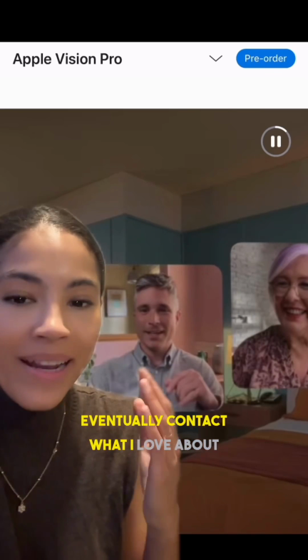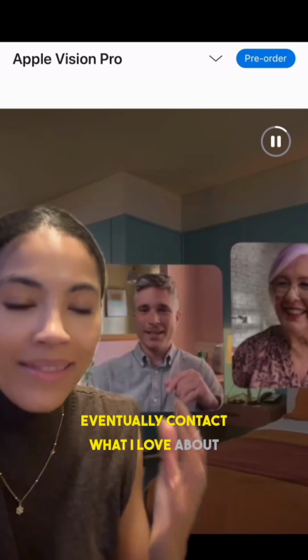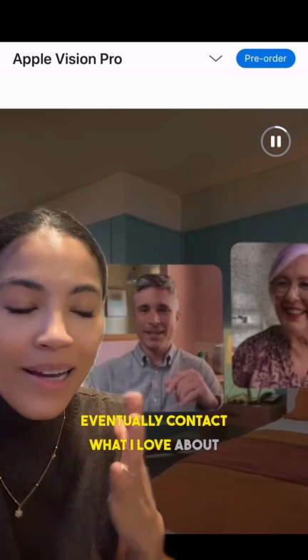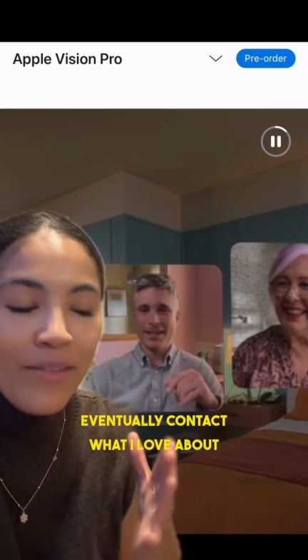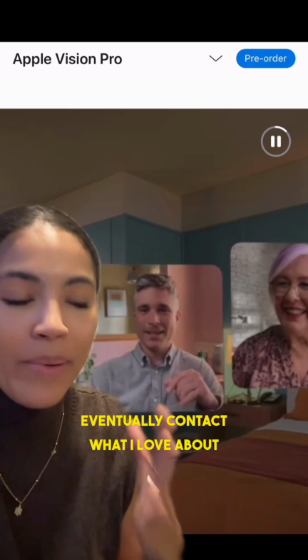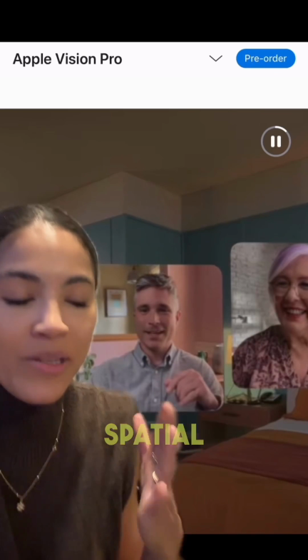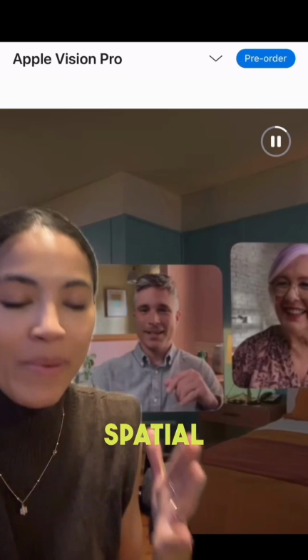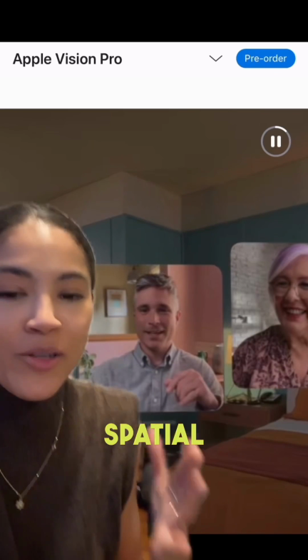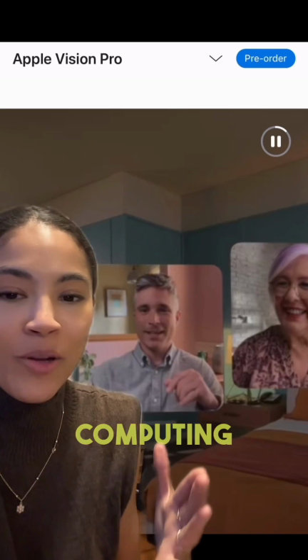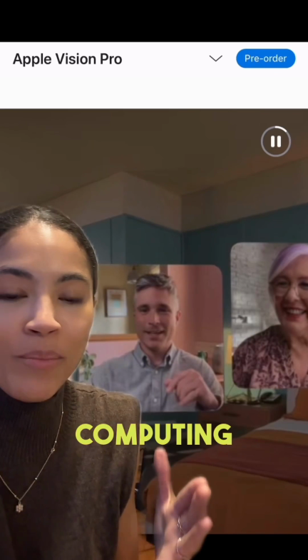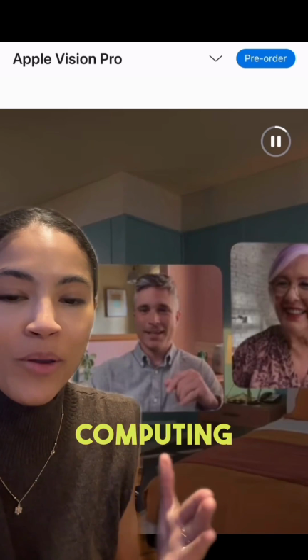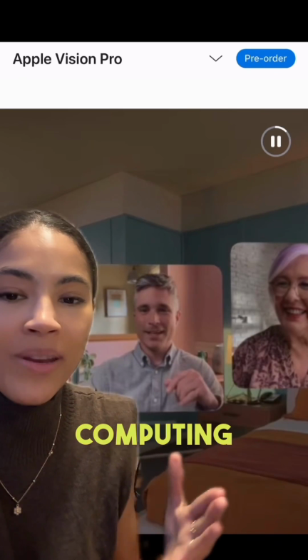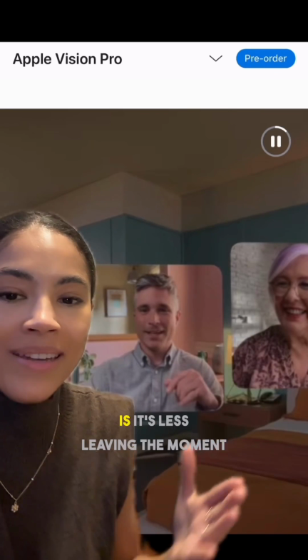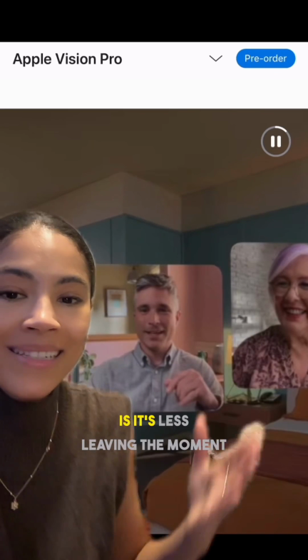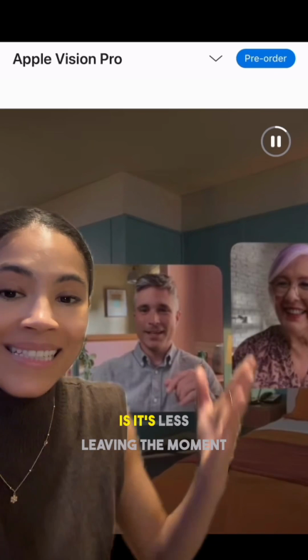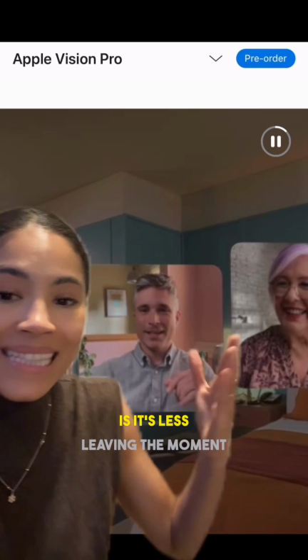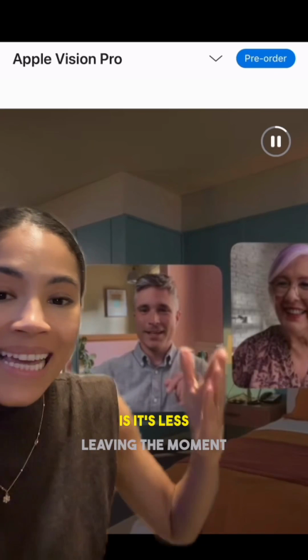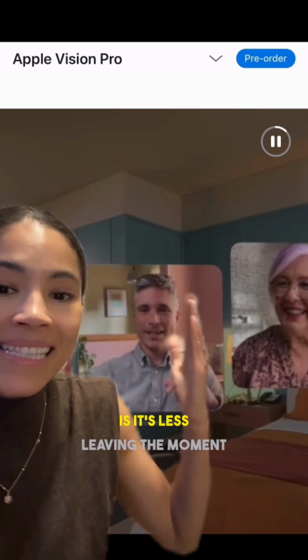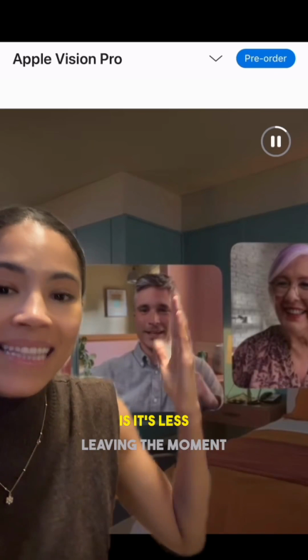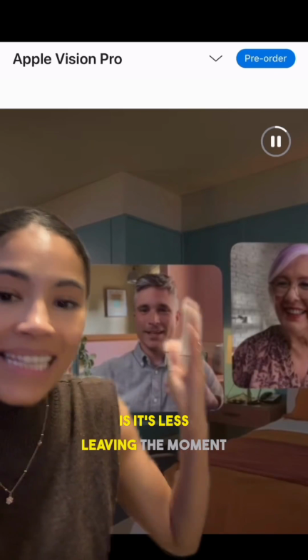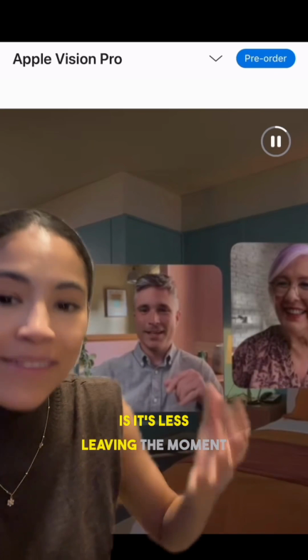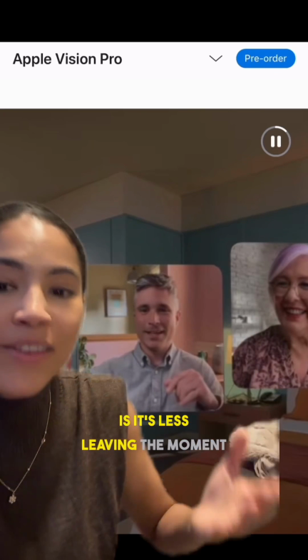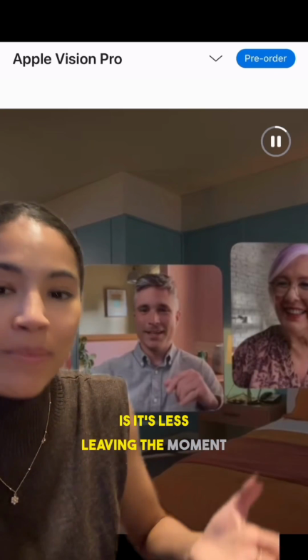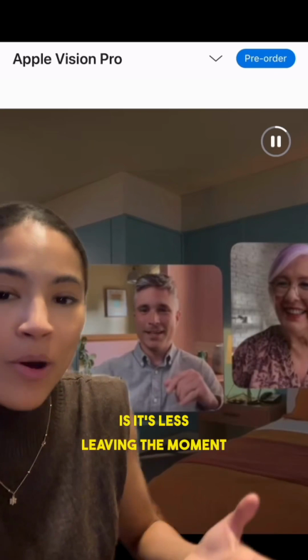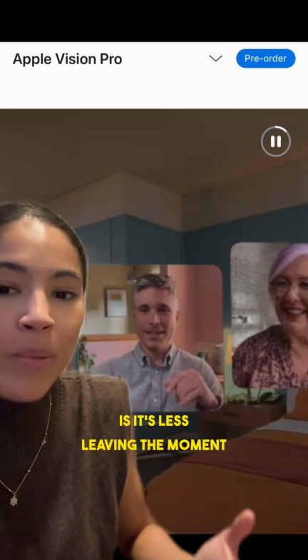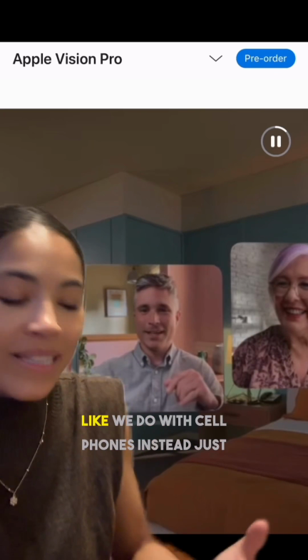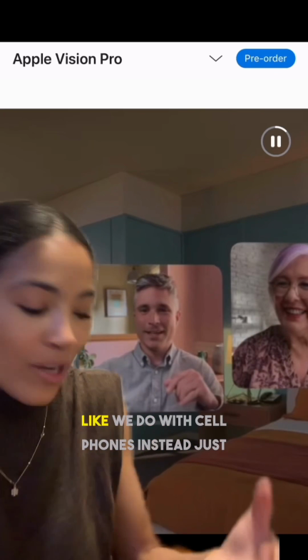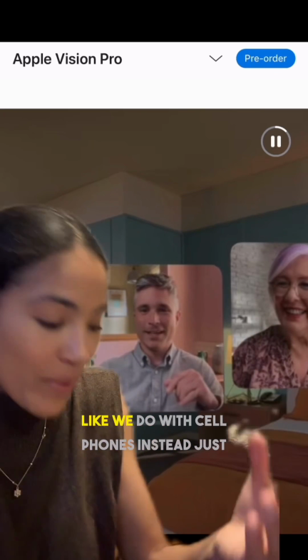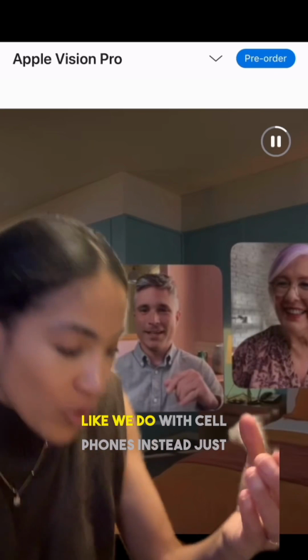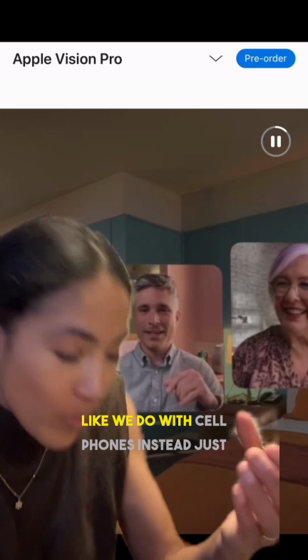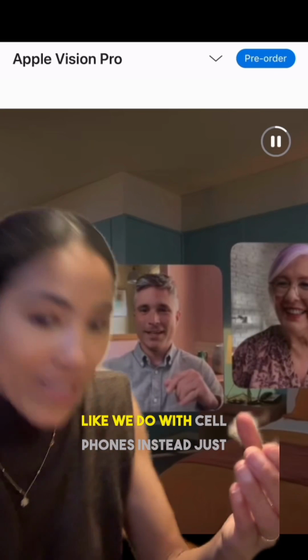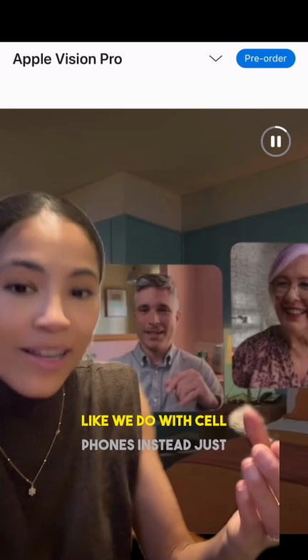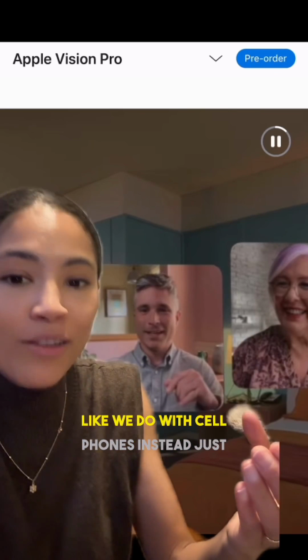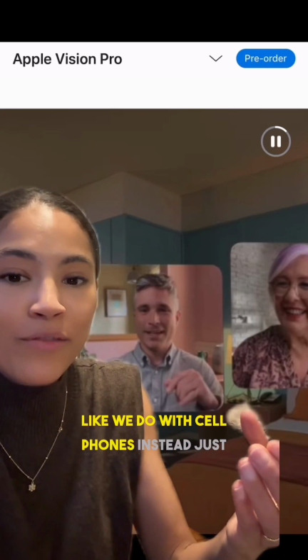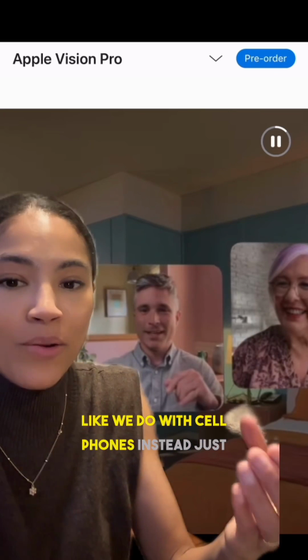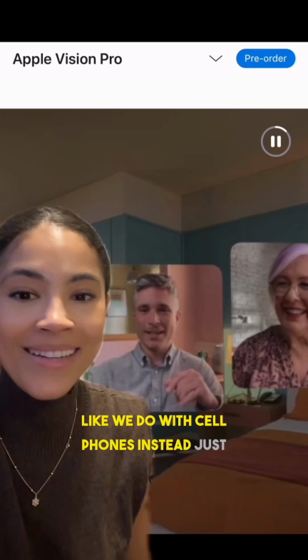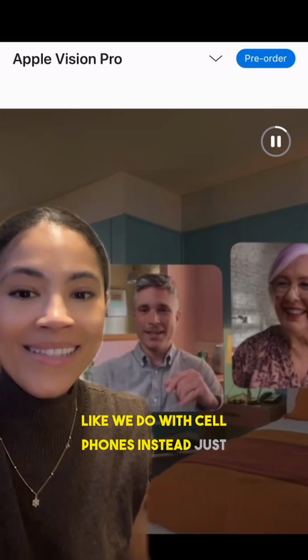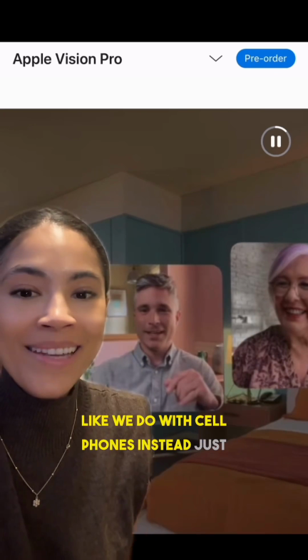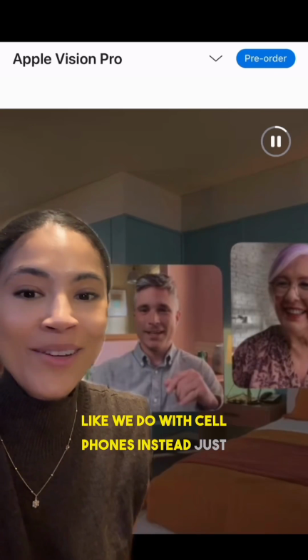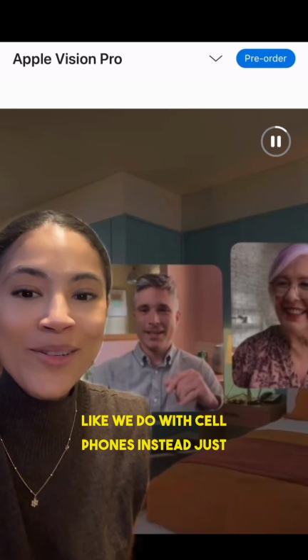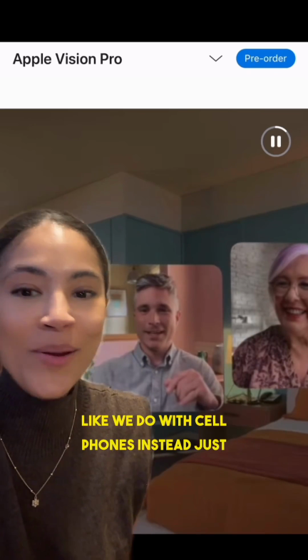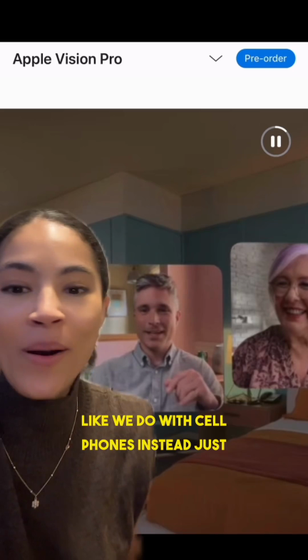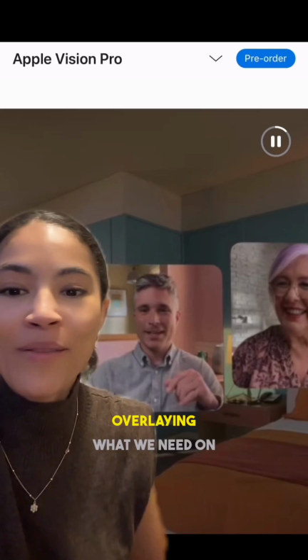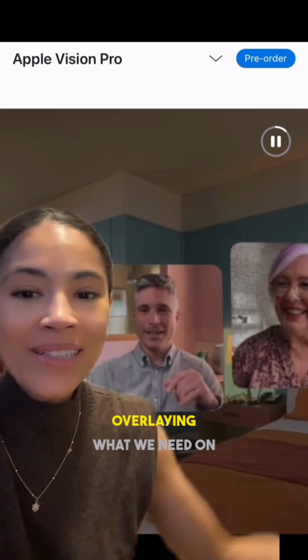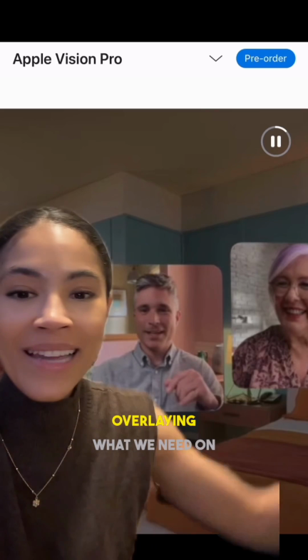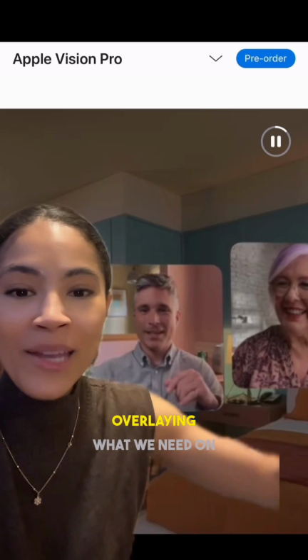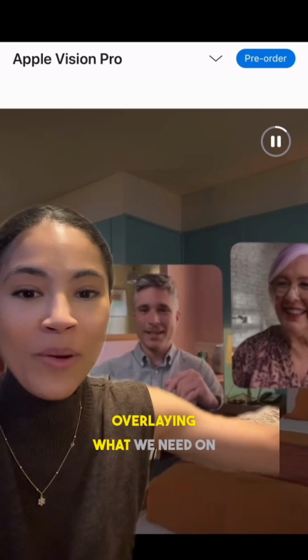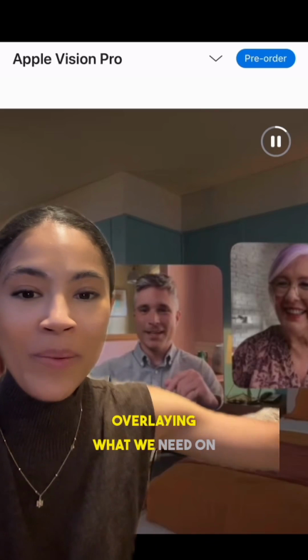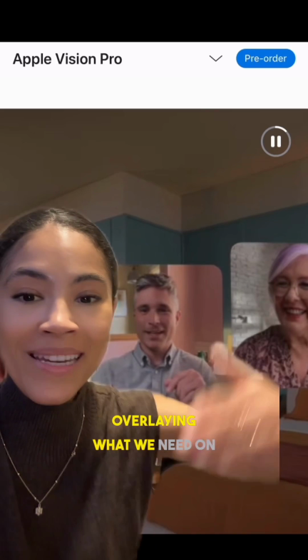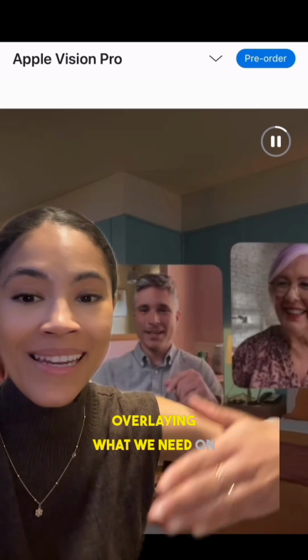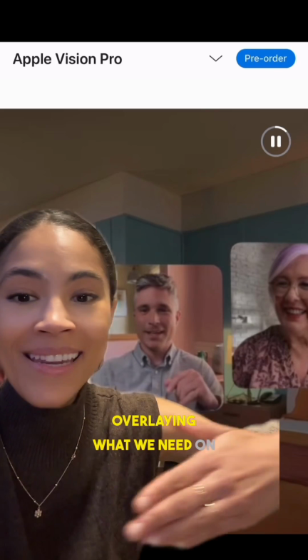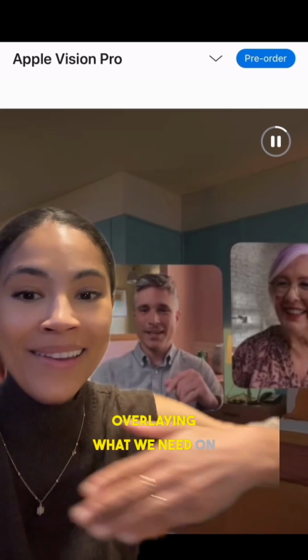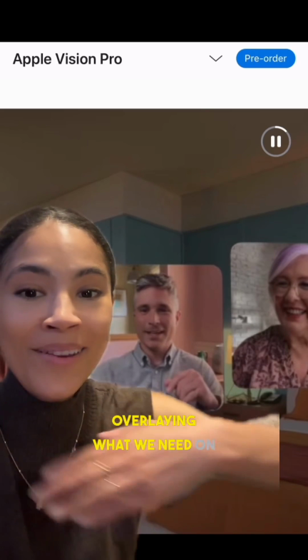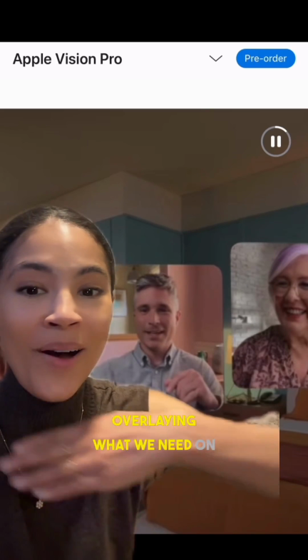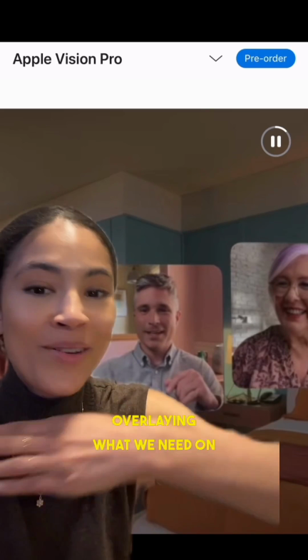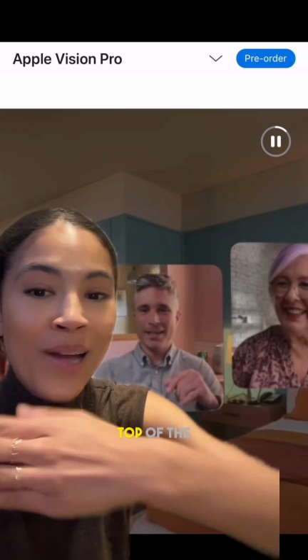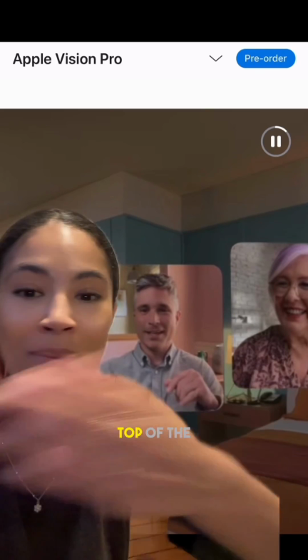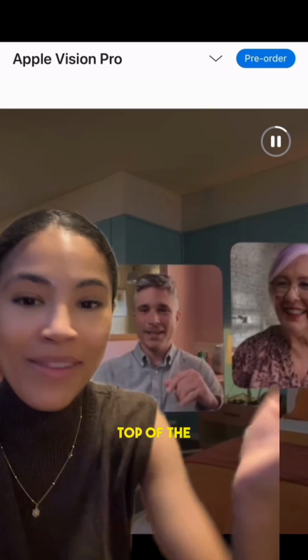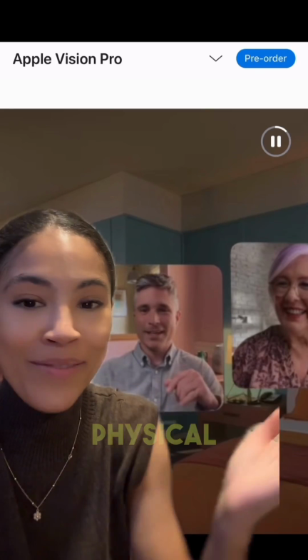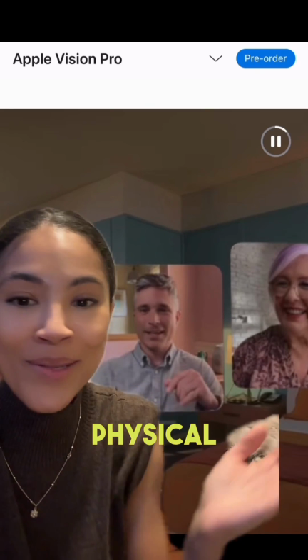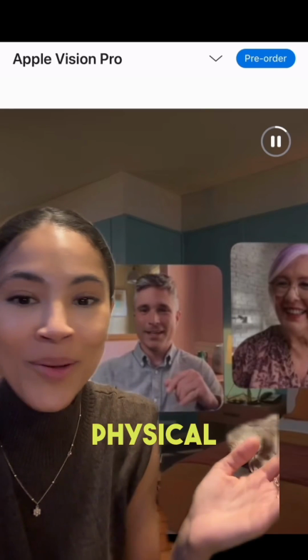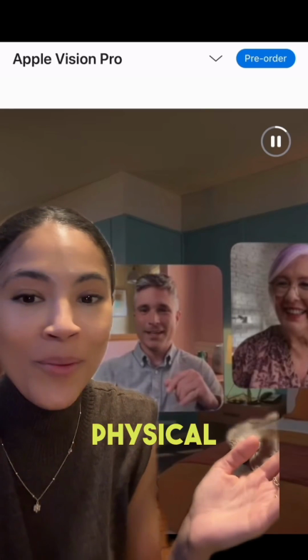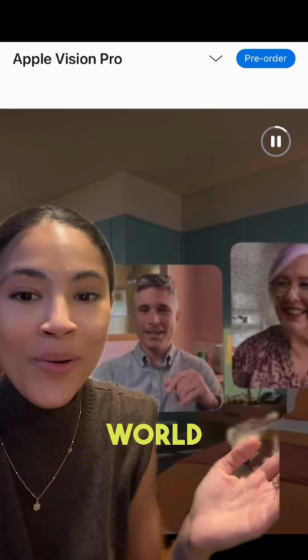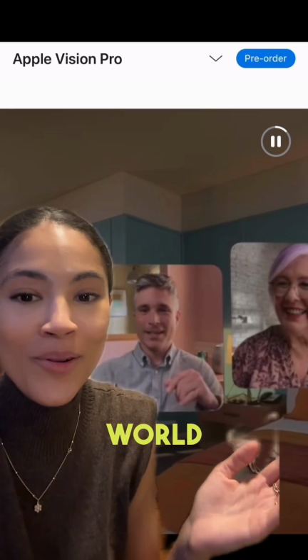What I love about spatial computing is it's less leaving the moment like we do with cell phones — instead, just overlaying what we need on top of the physical world.